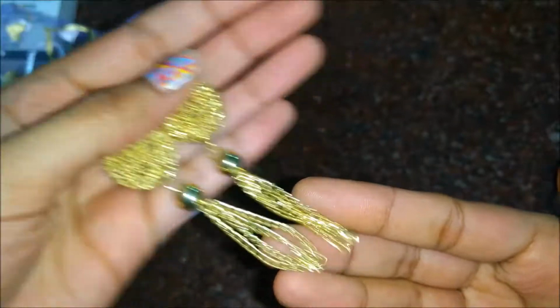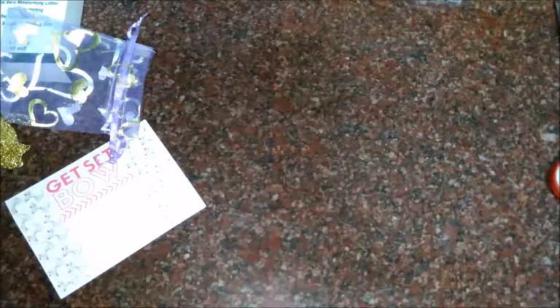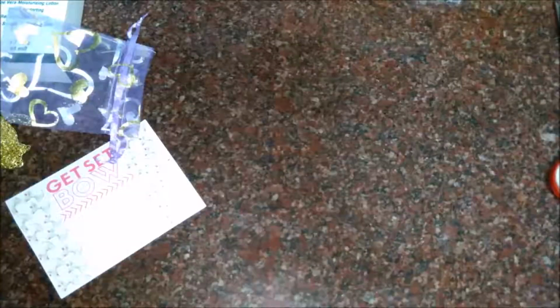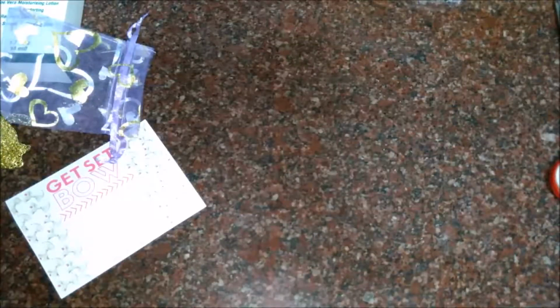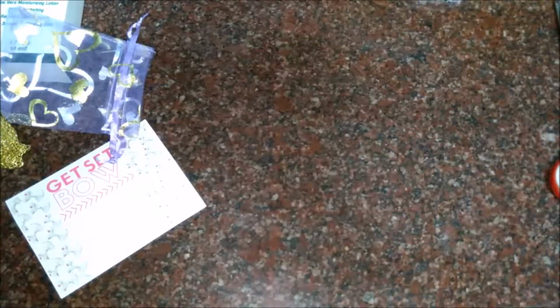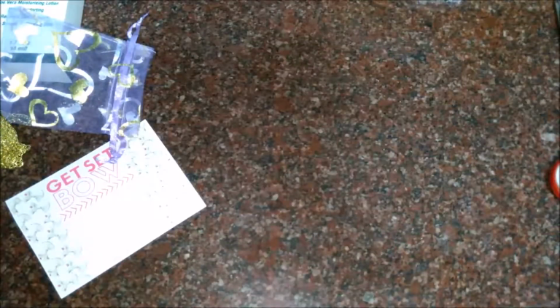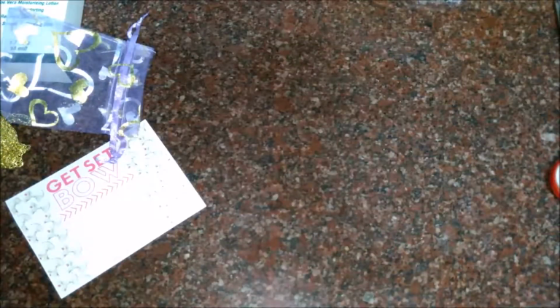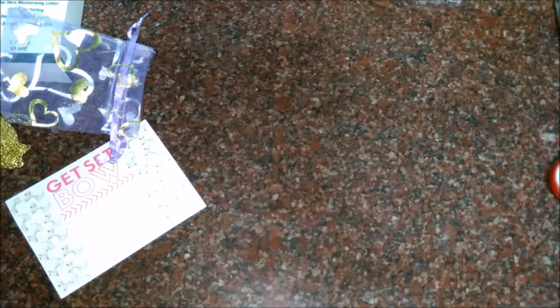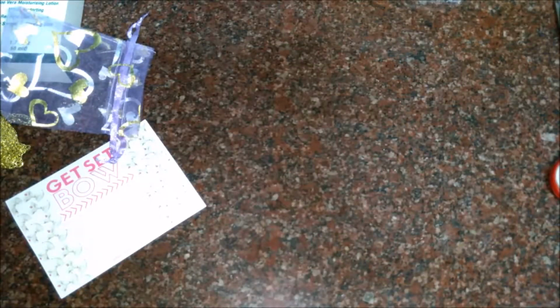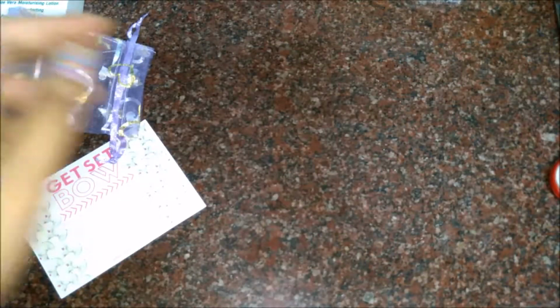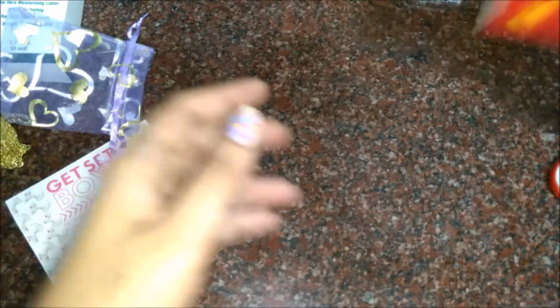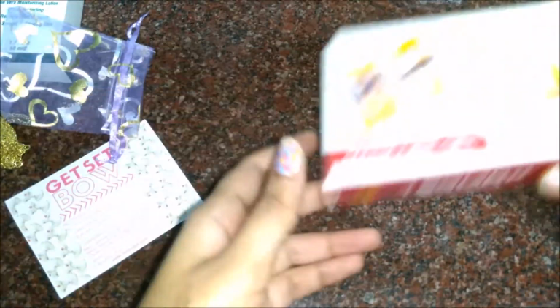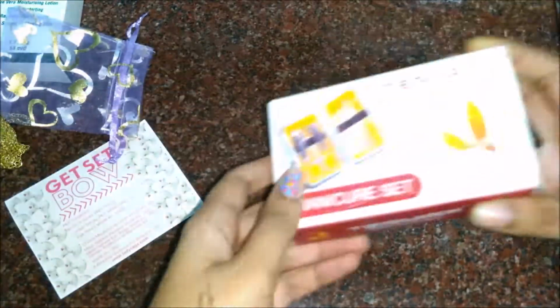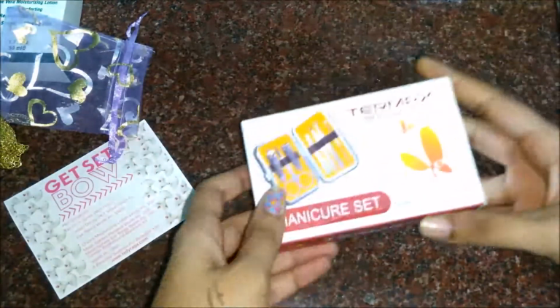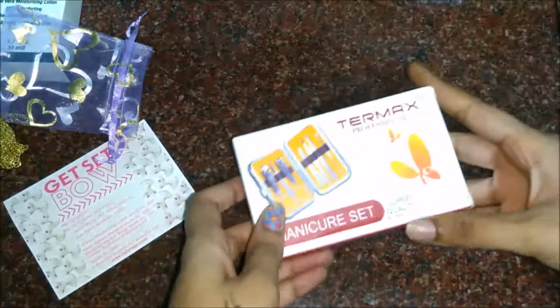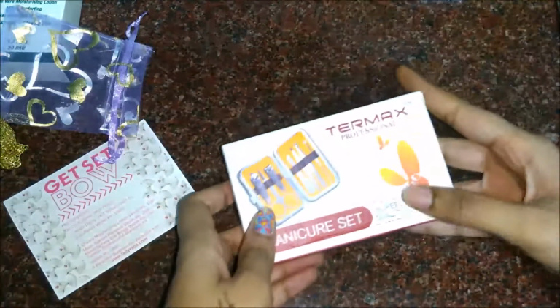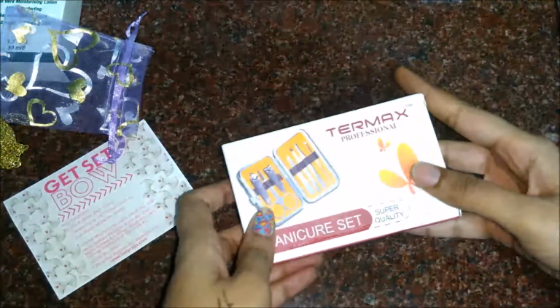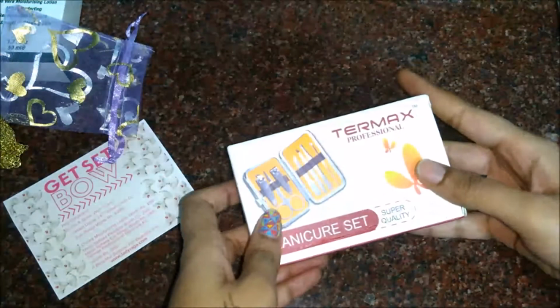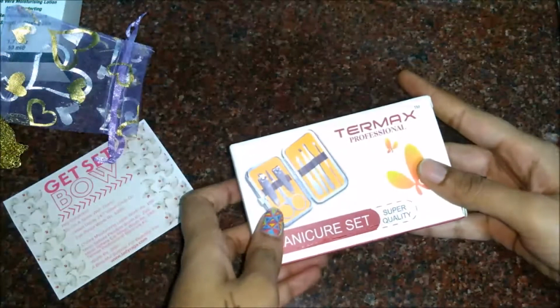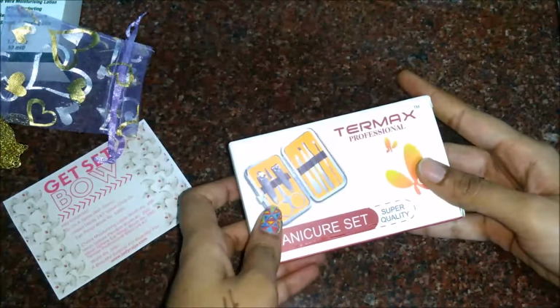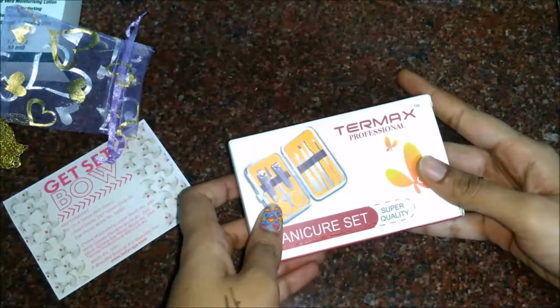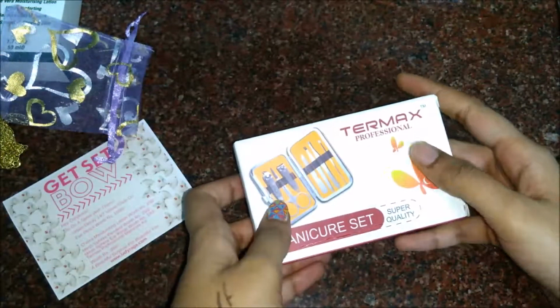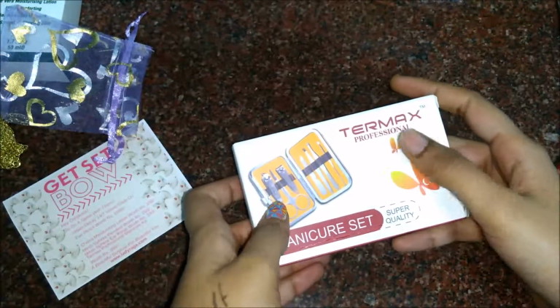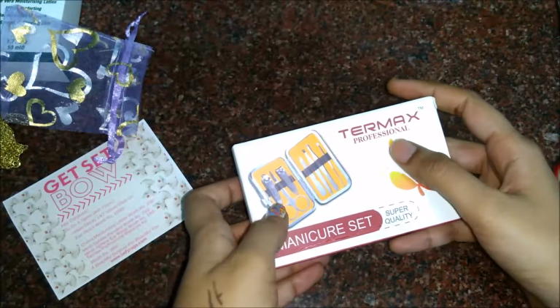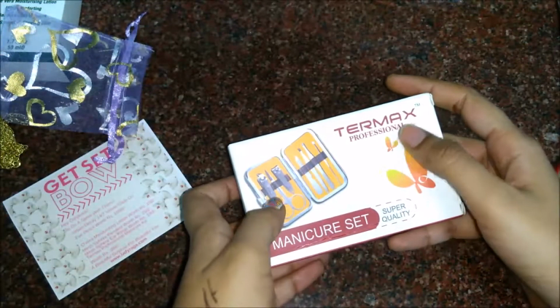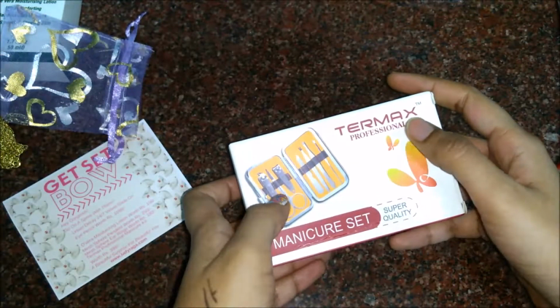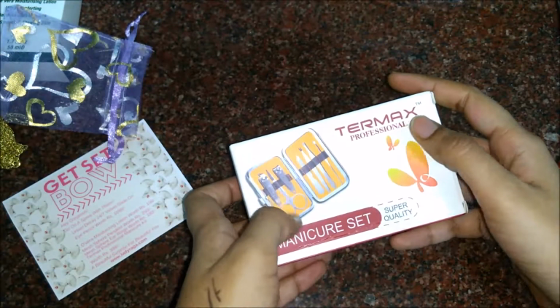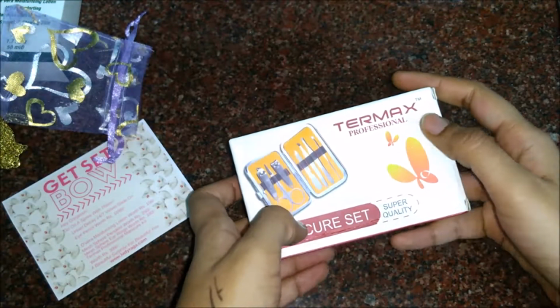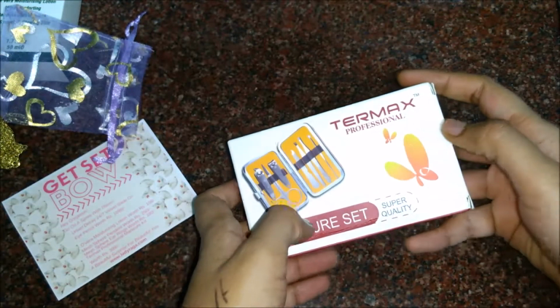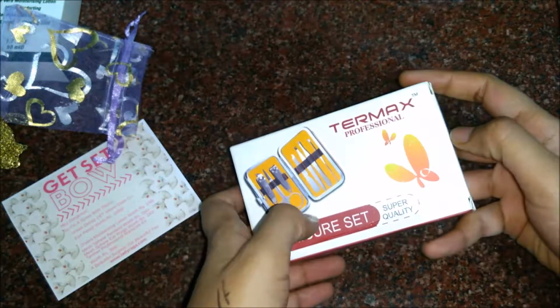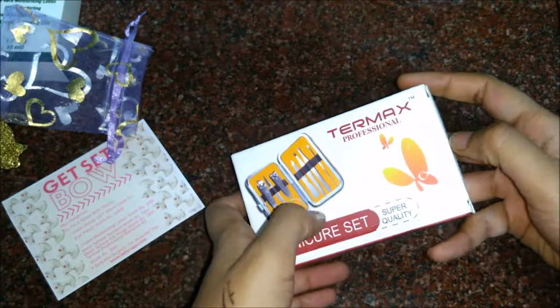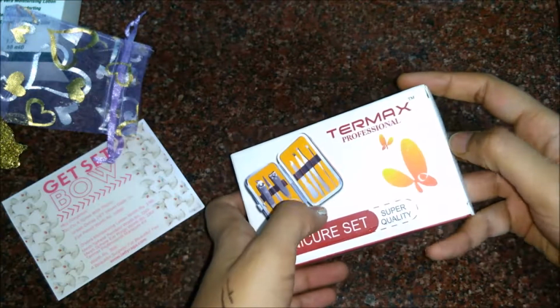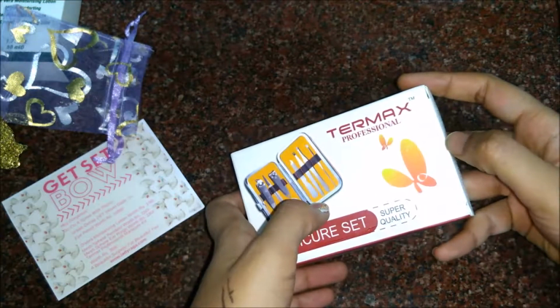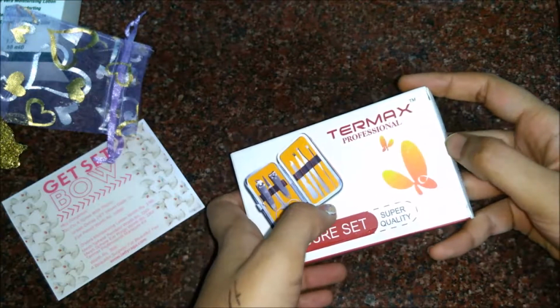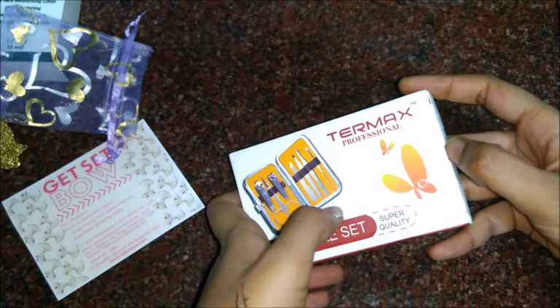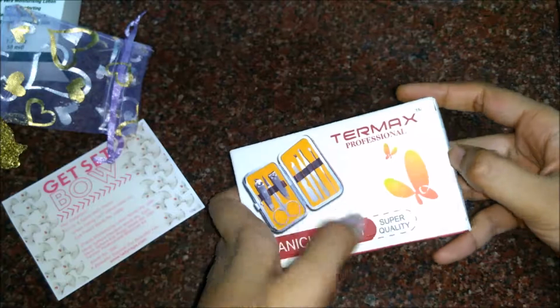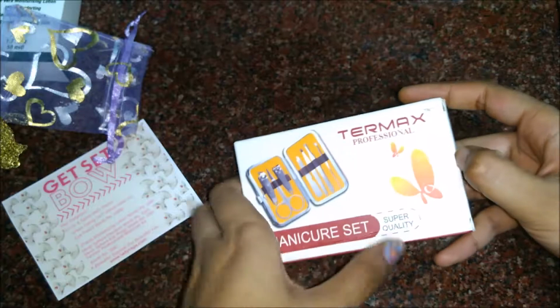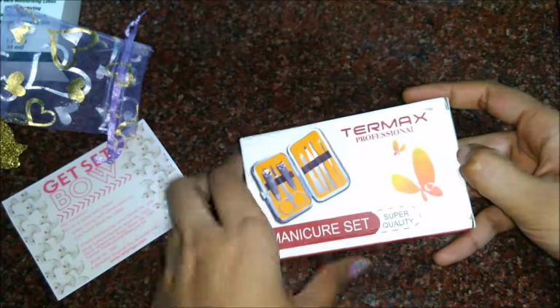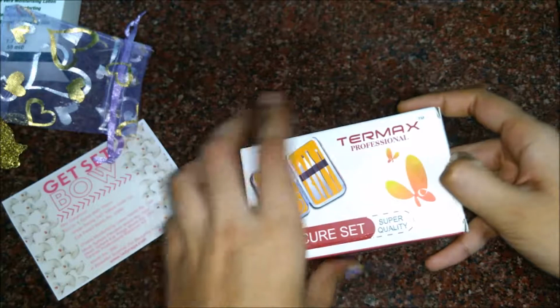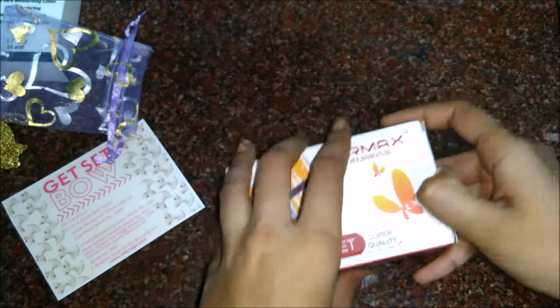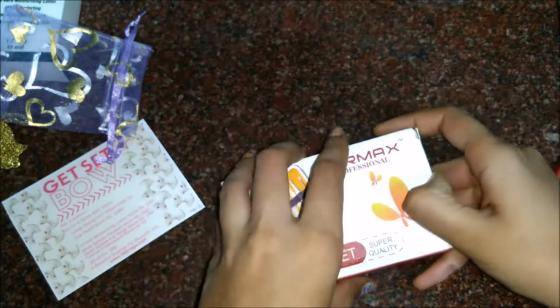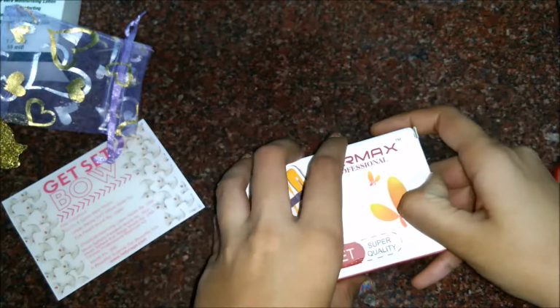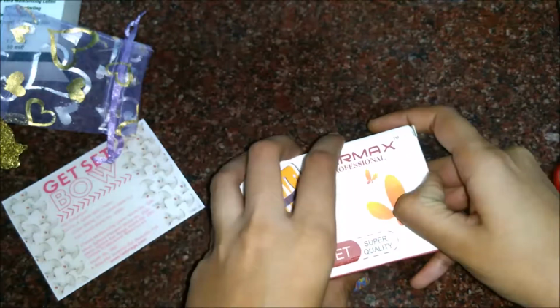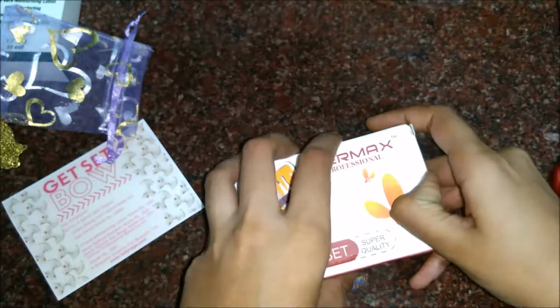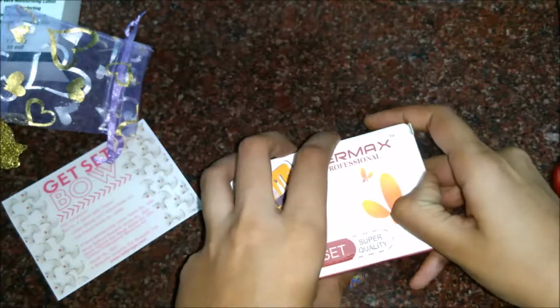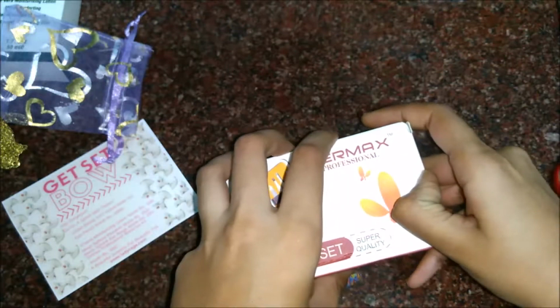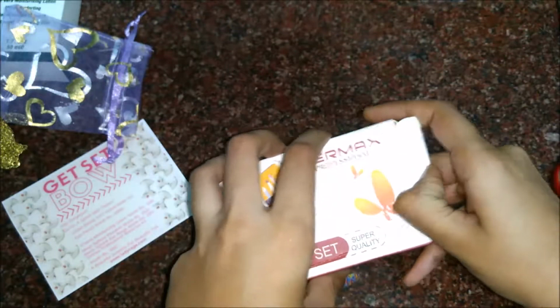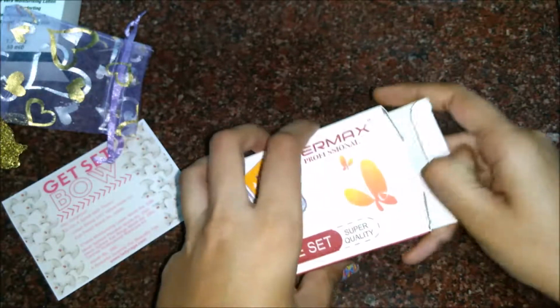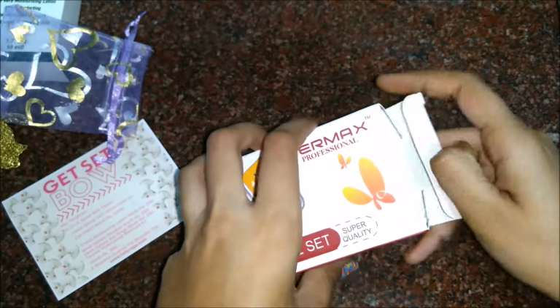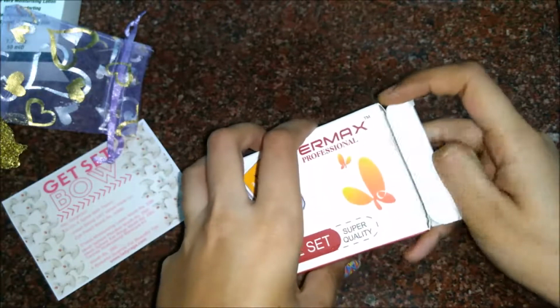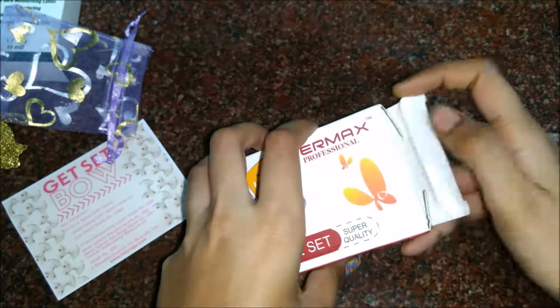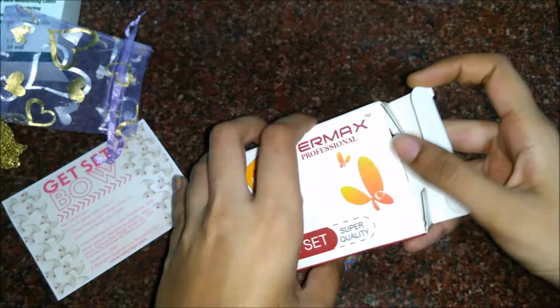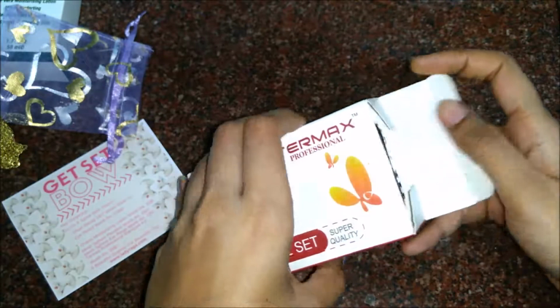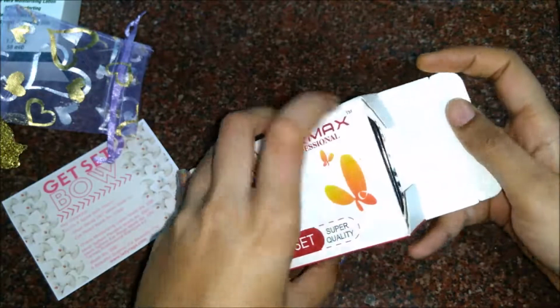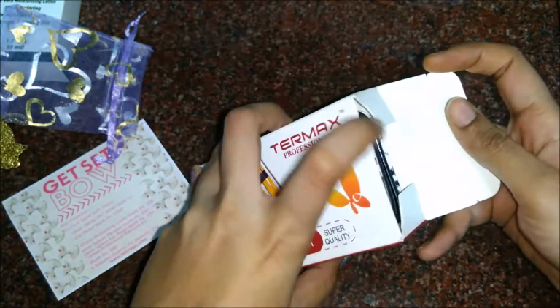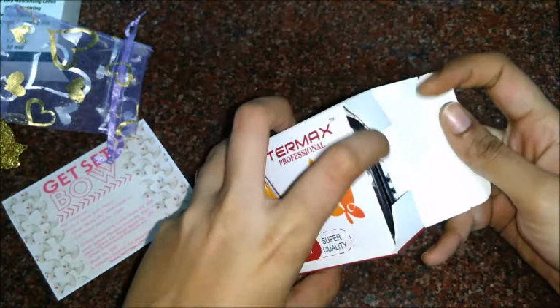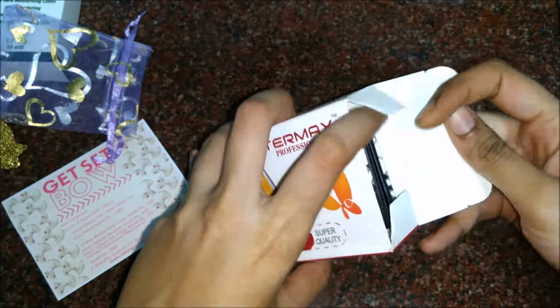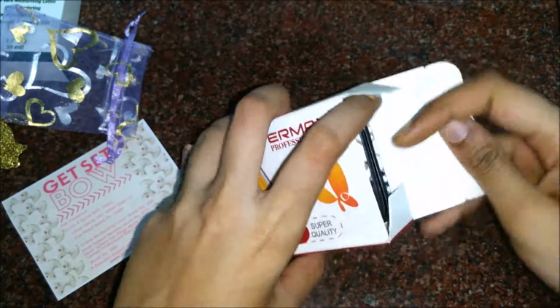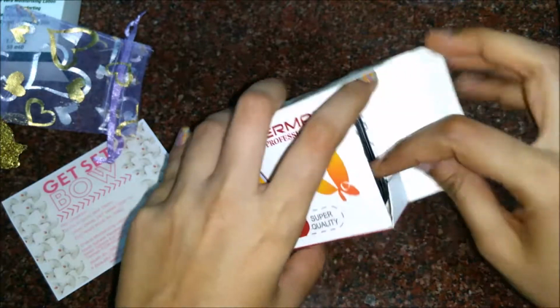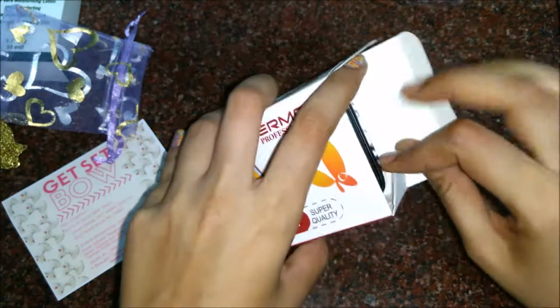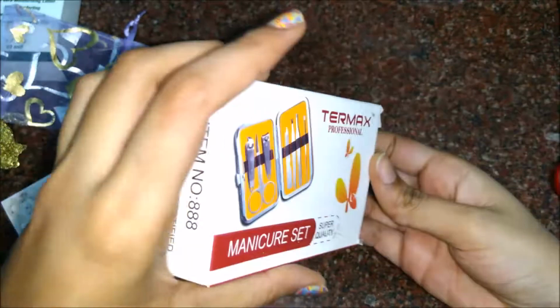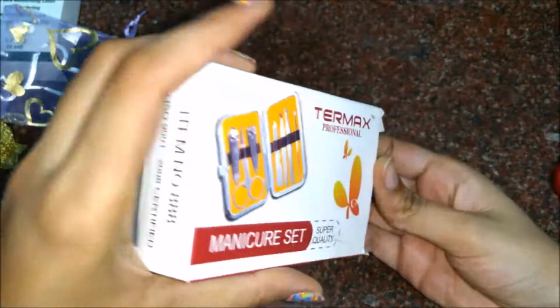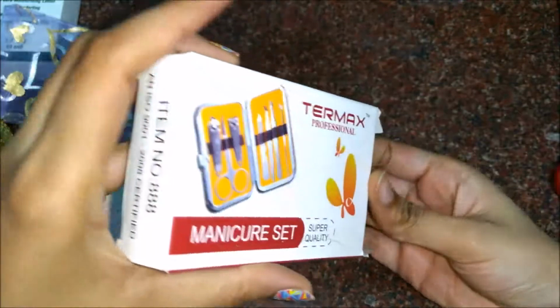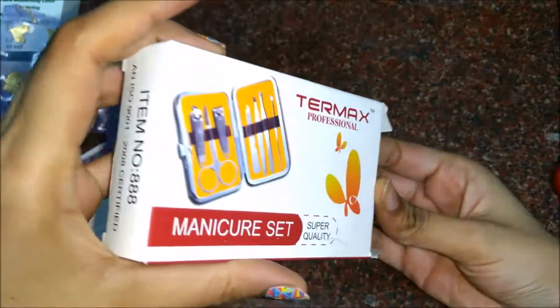I always like when jewelry comes in this mesh pack as I can store them properly. This is how the earrings look.